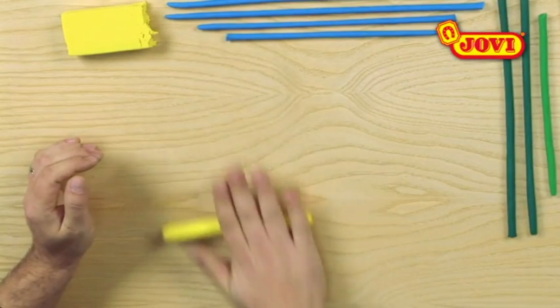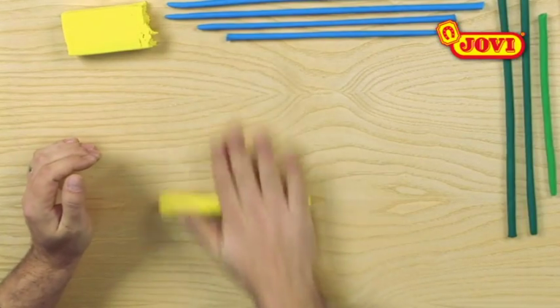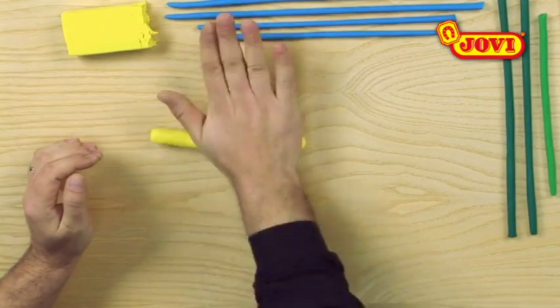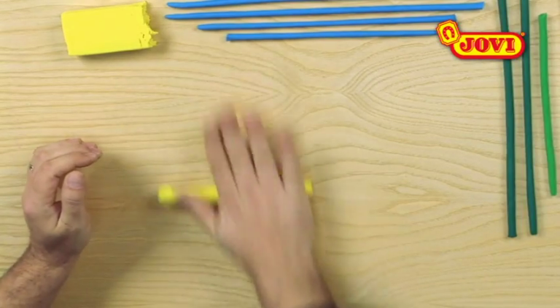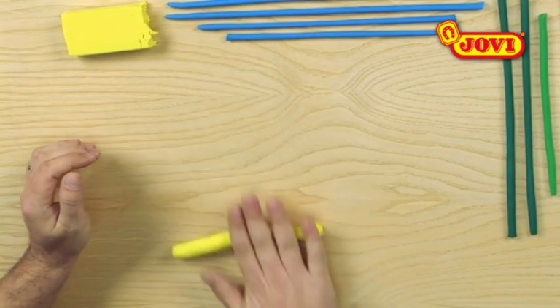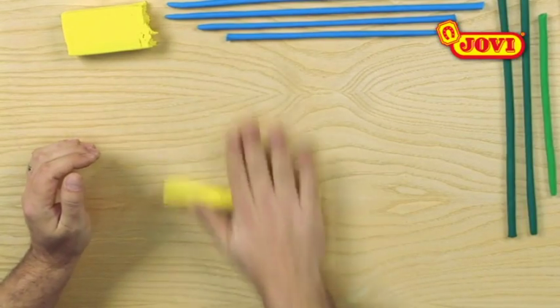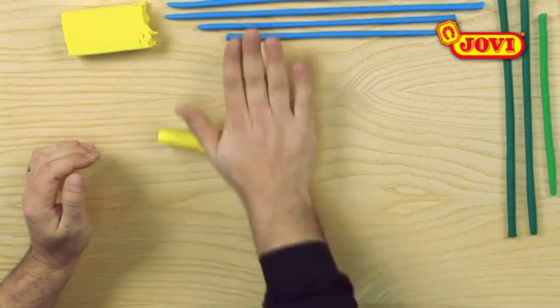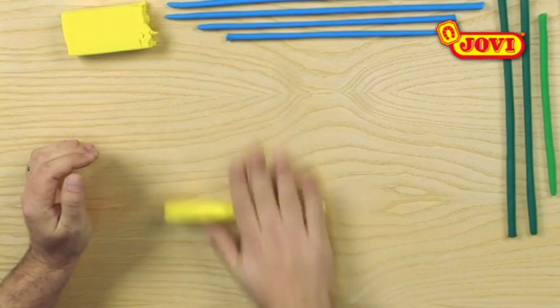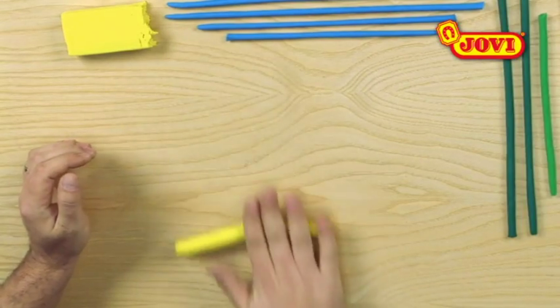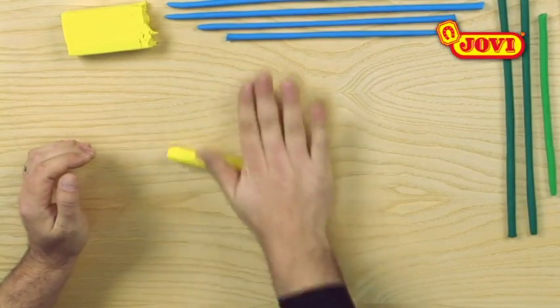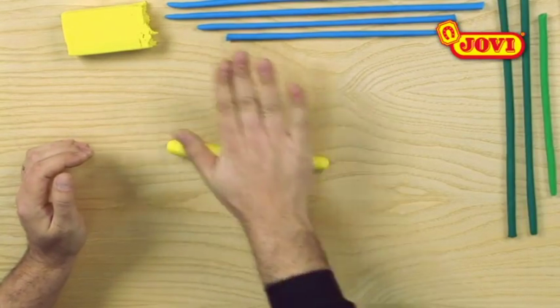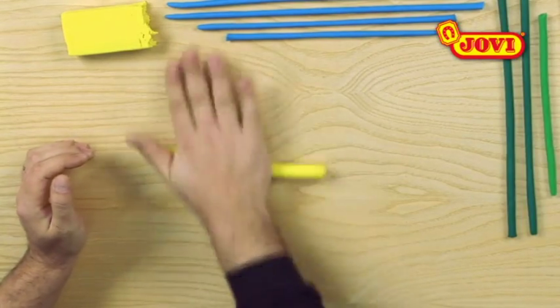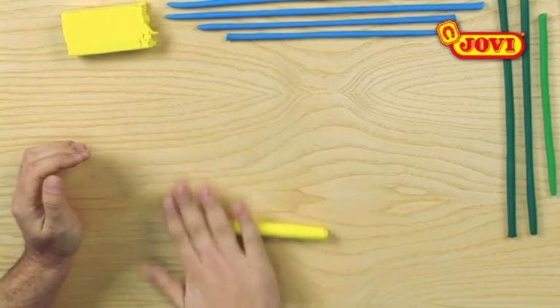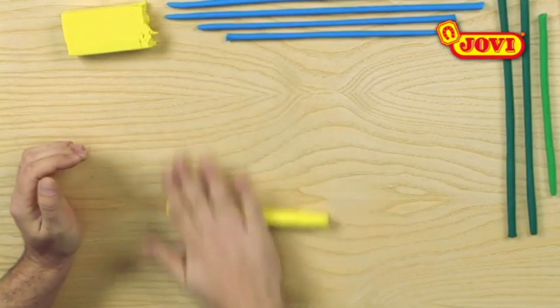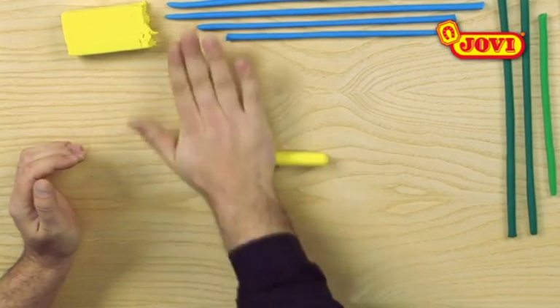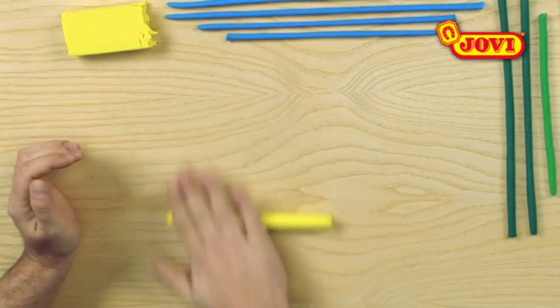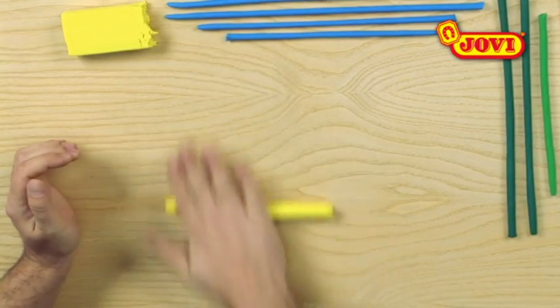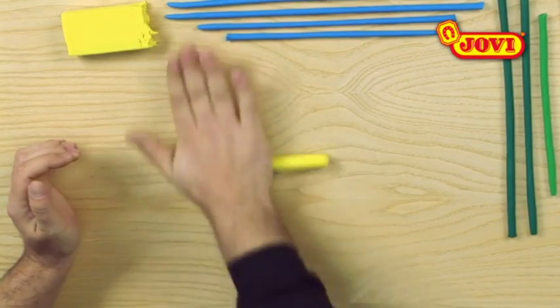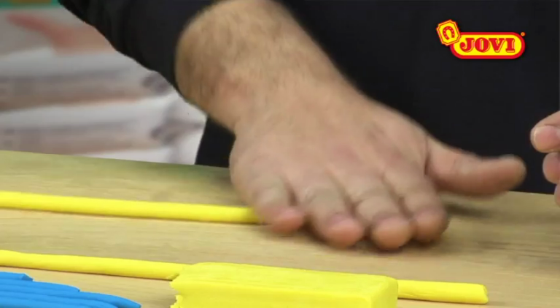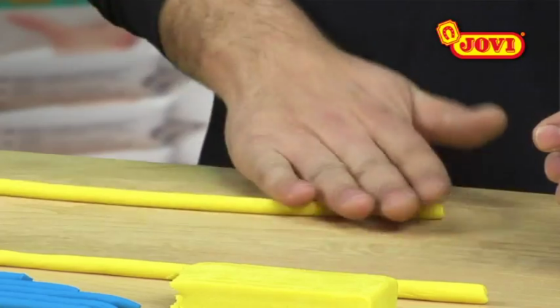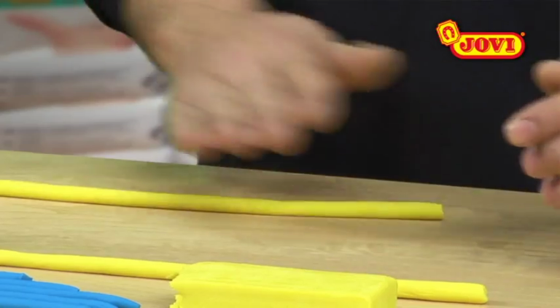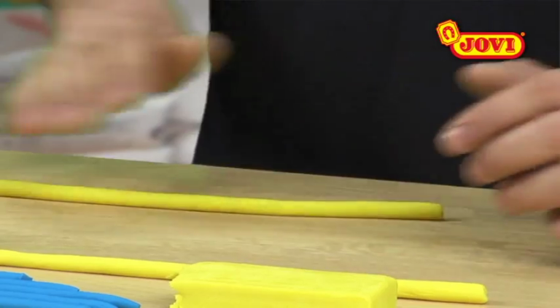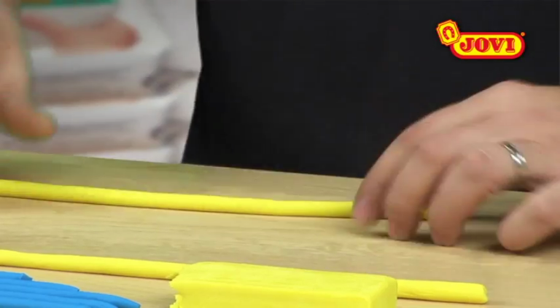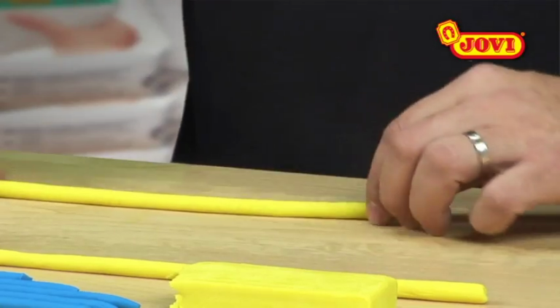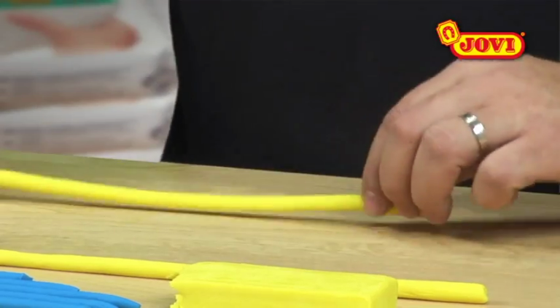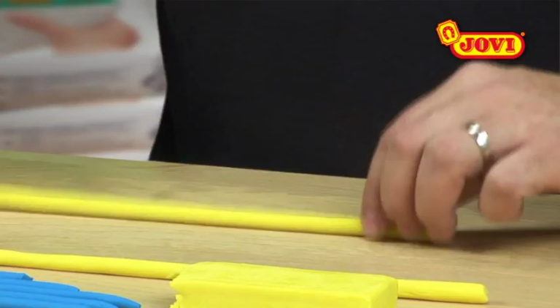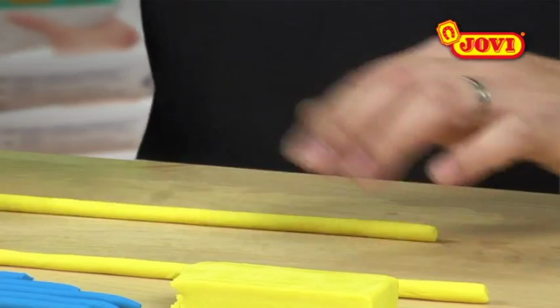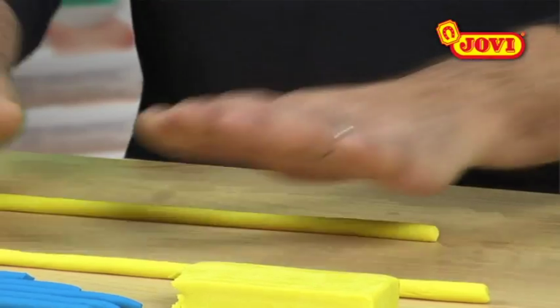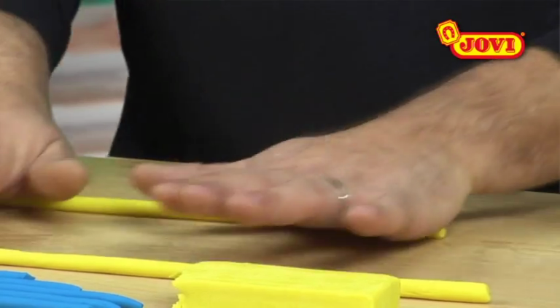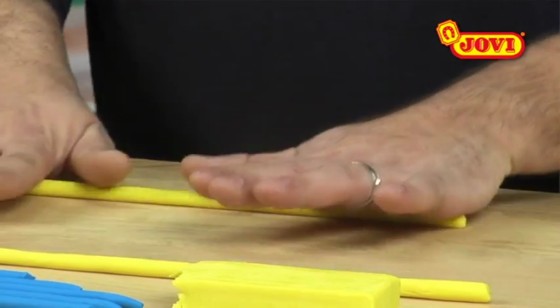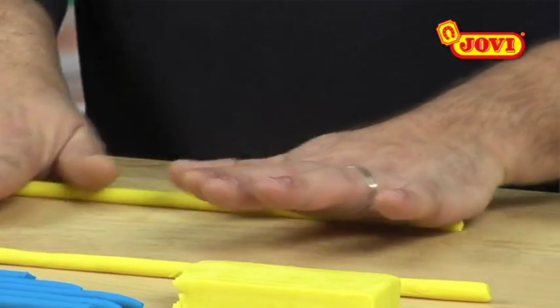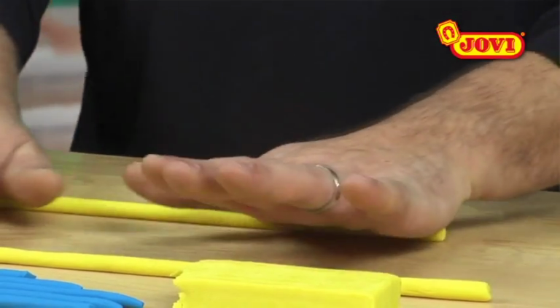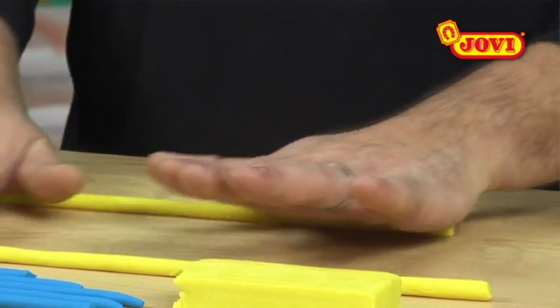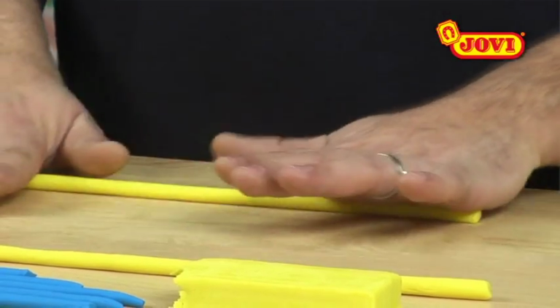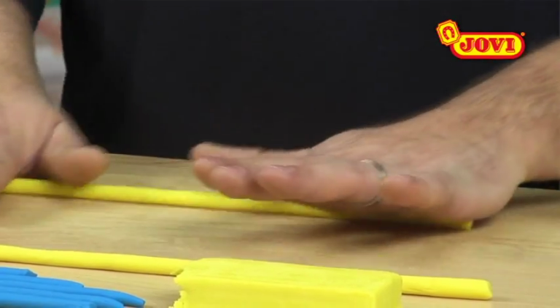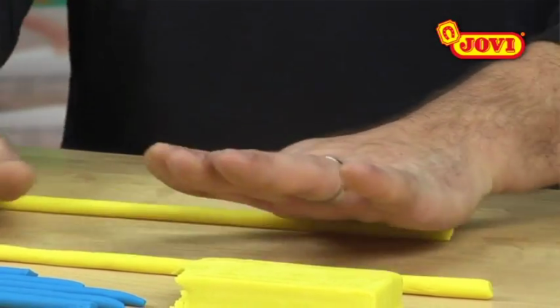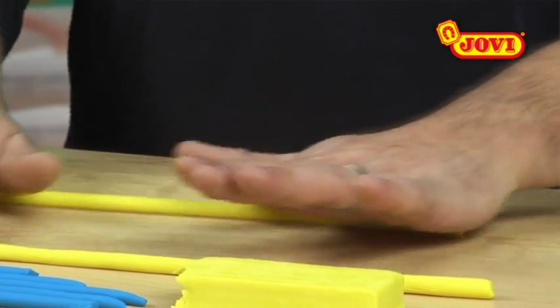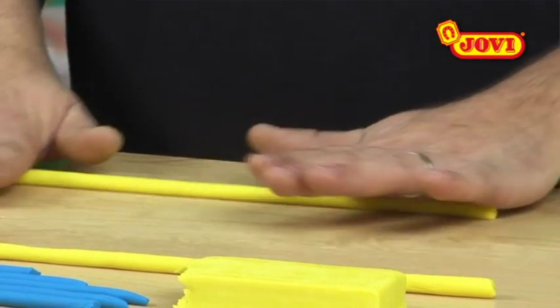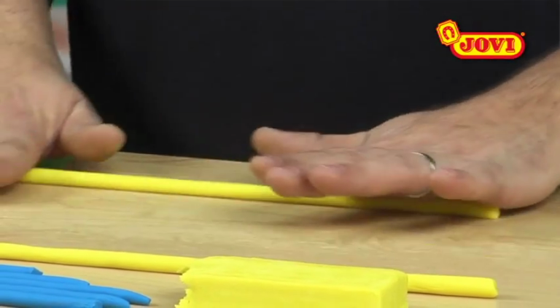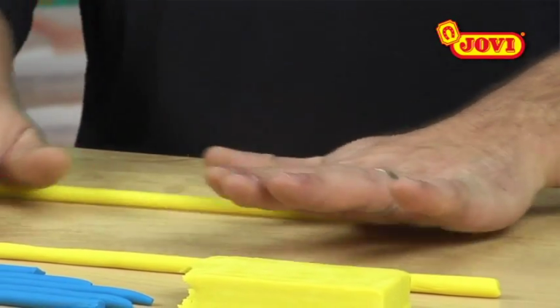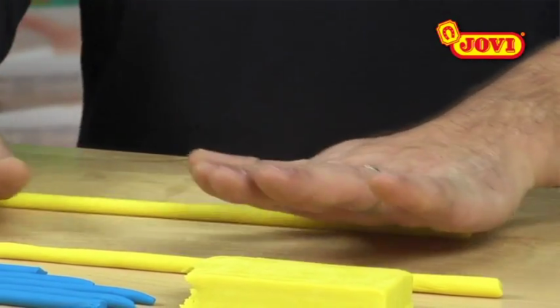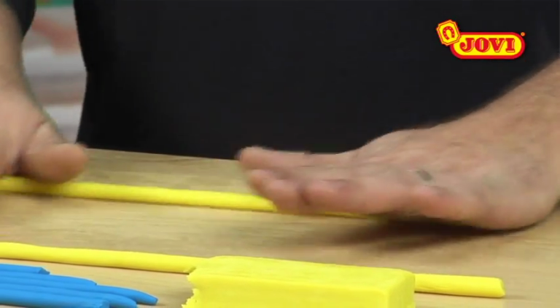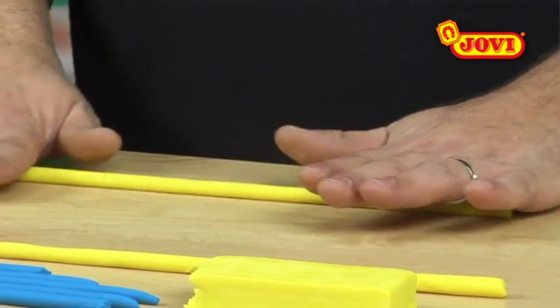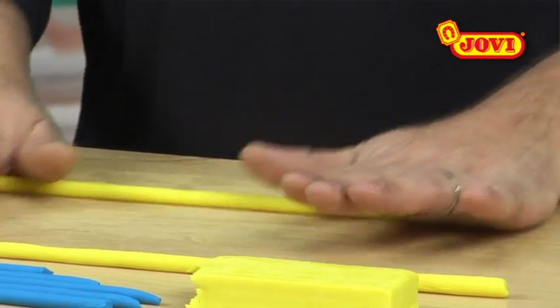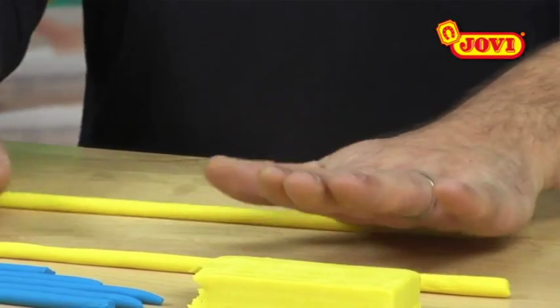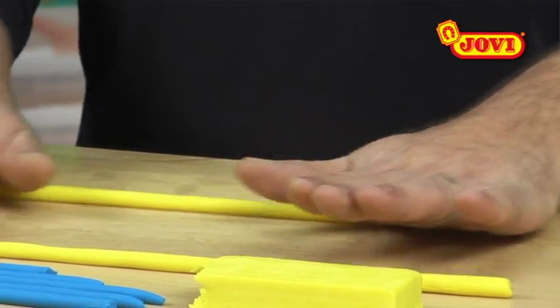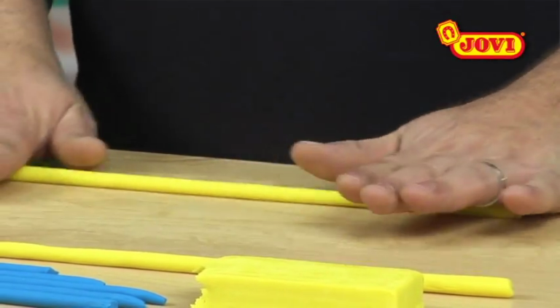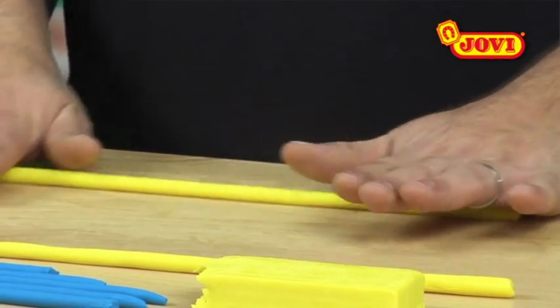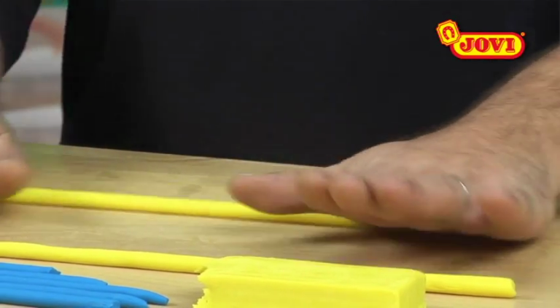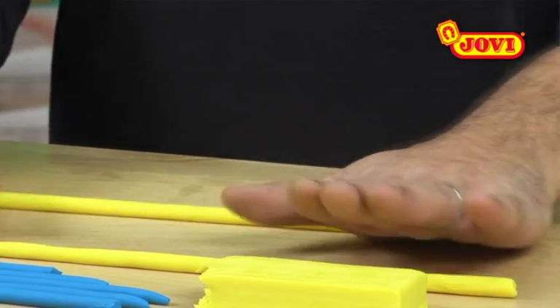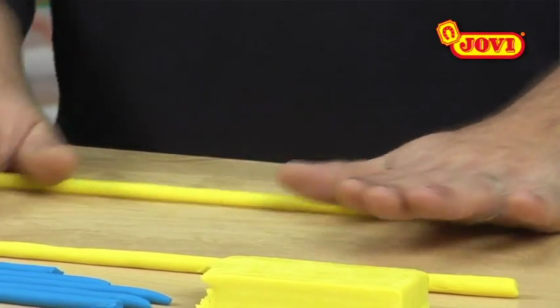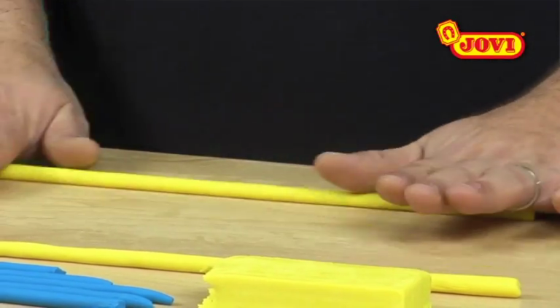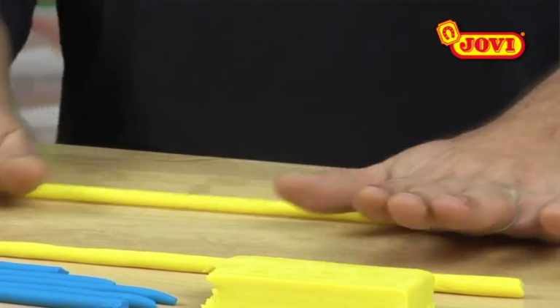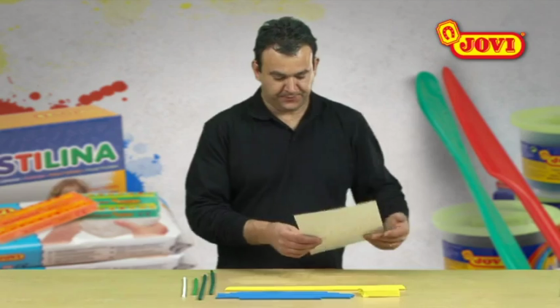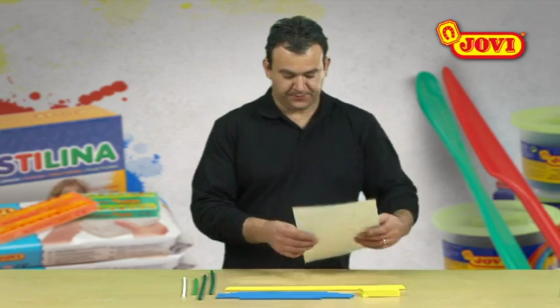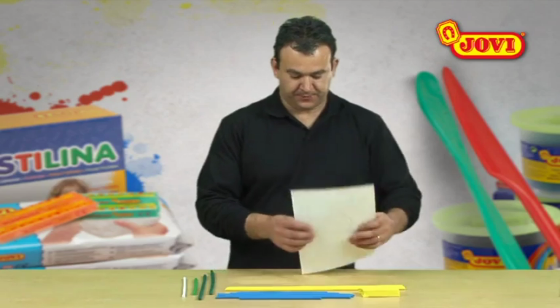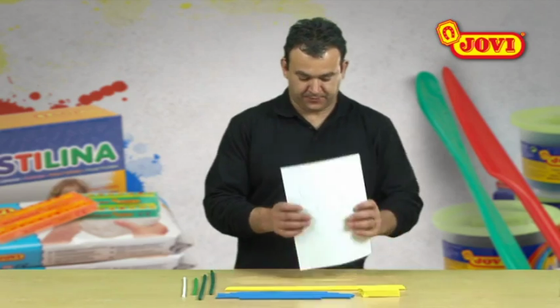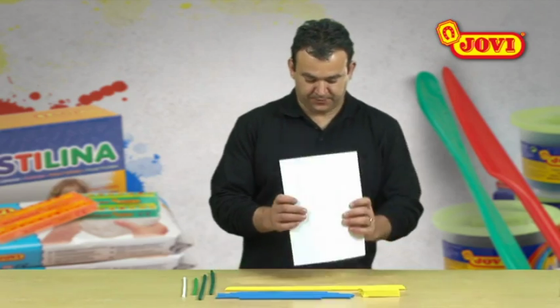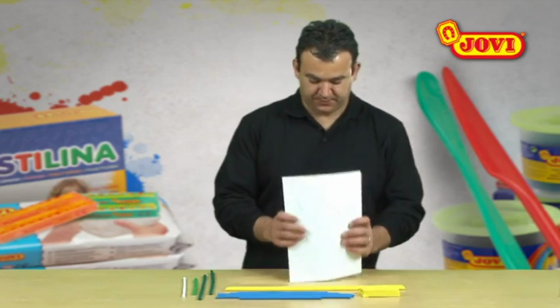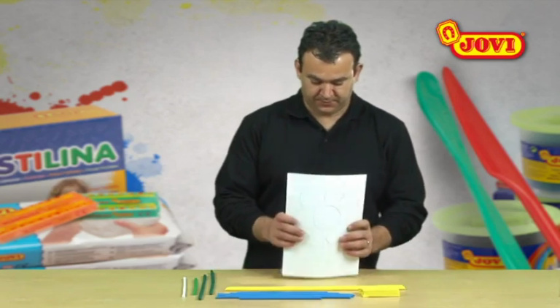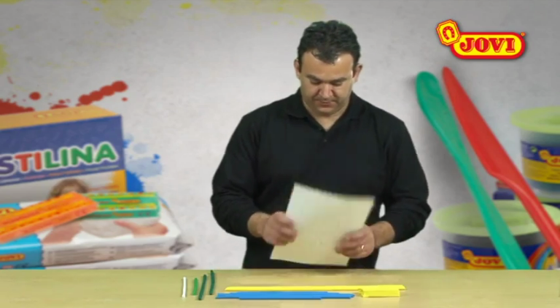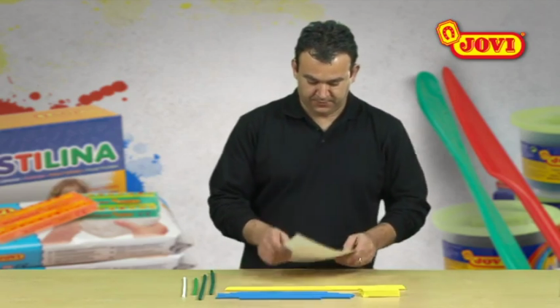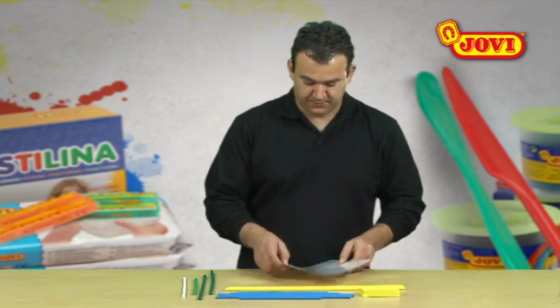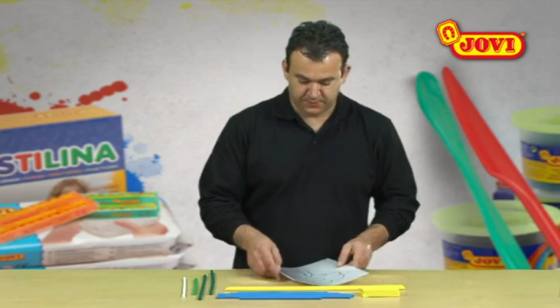Using our hands, we make several different coloured long thin sausages from the modelling clay, beginning with white so that it doesn't get dirty.